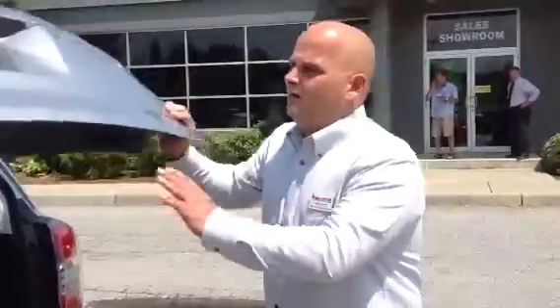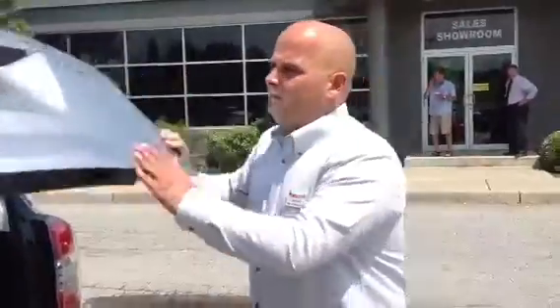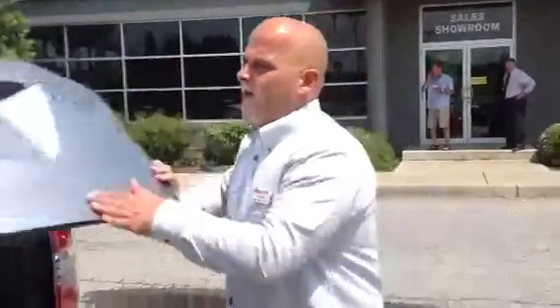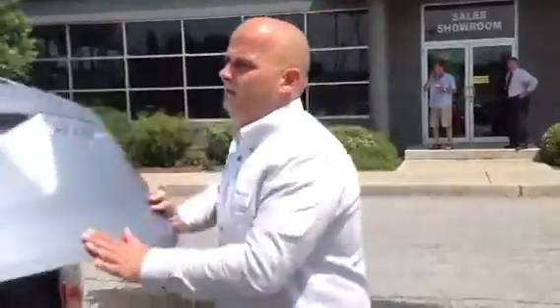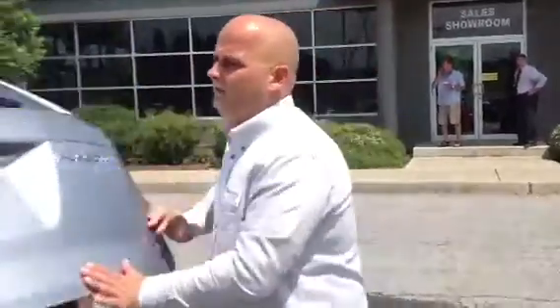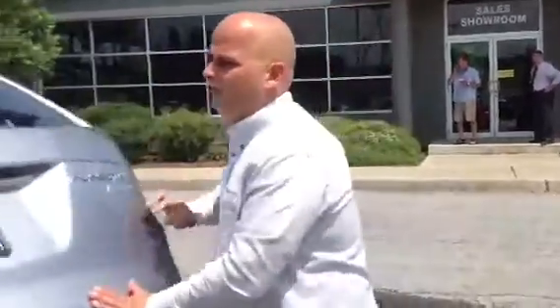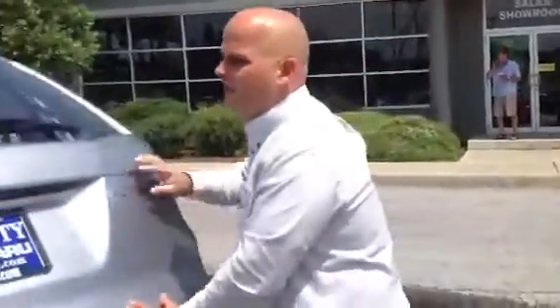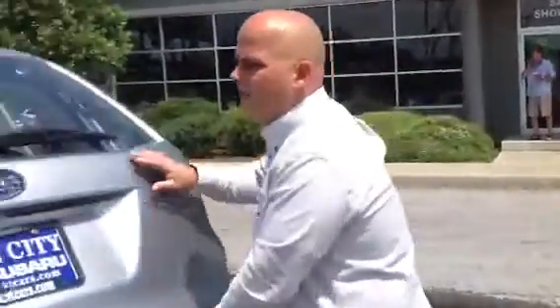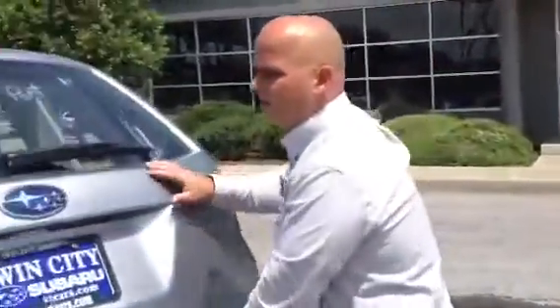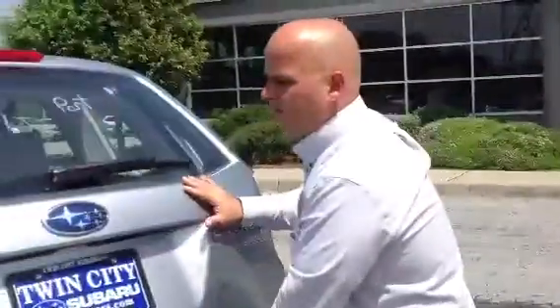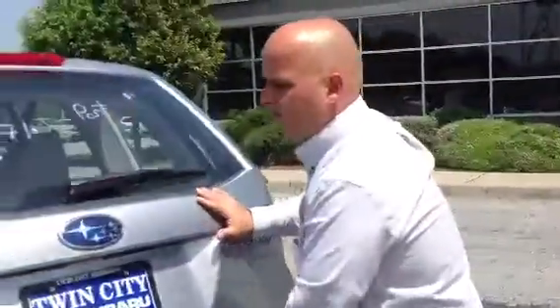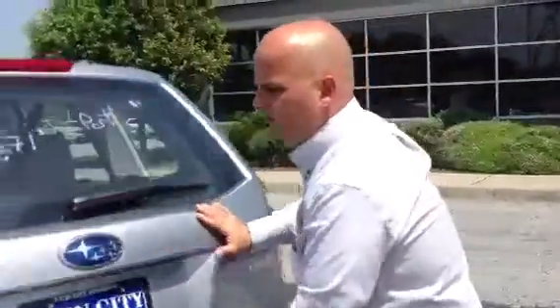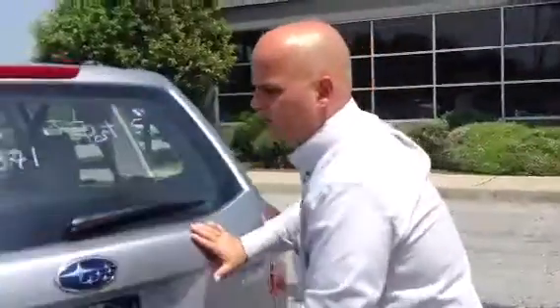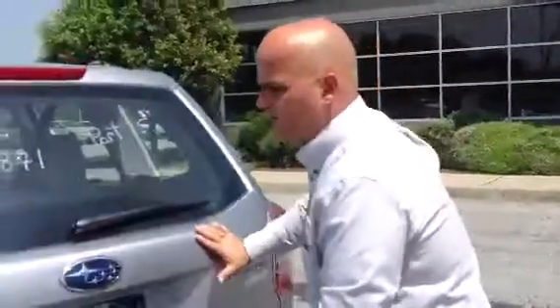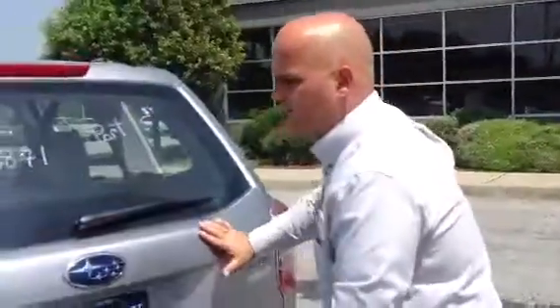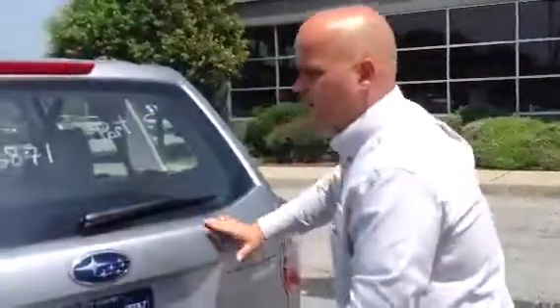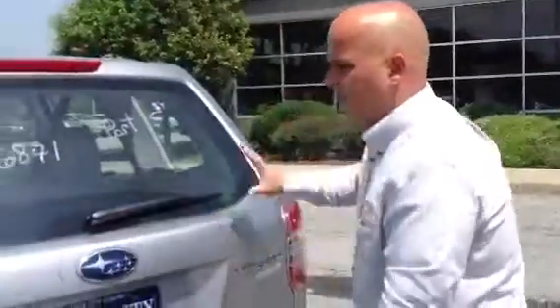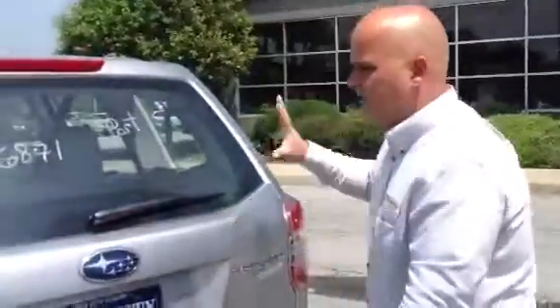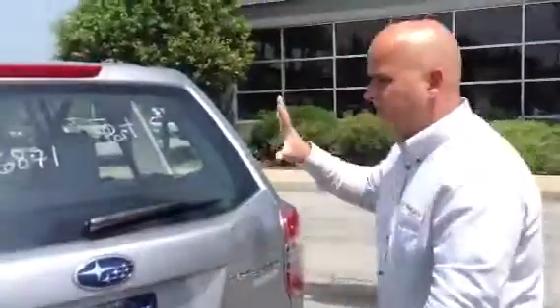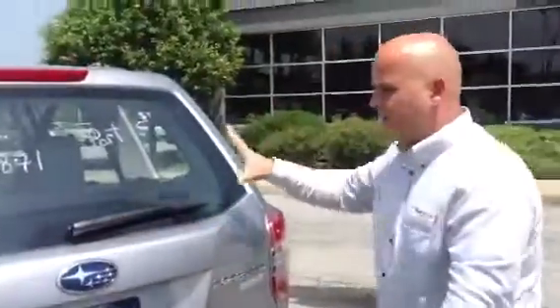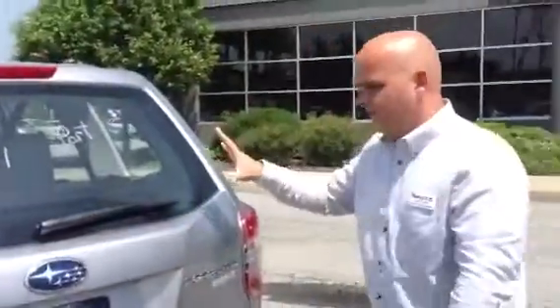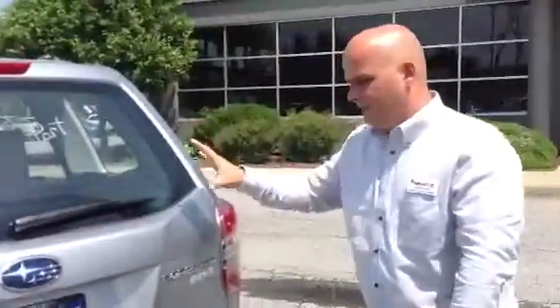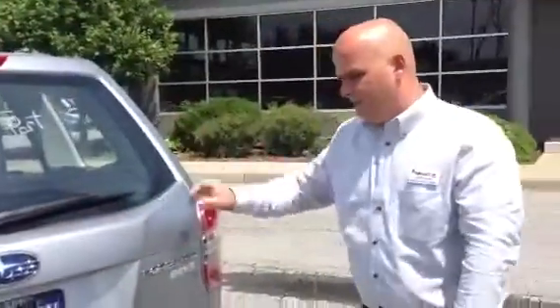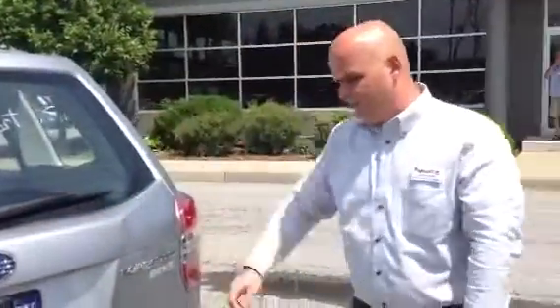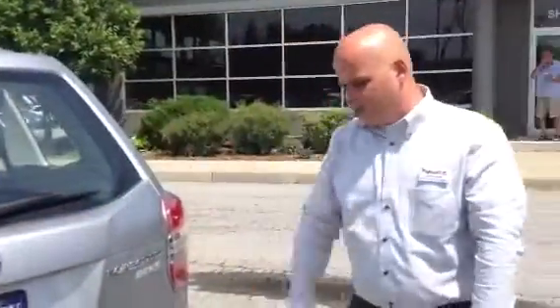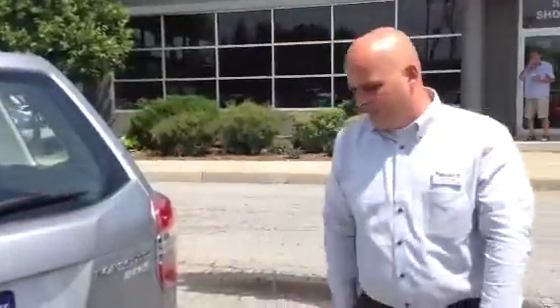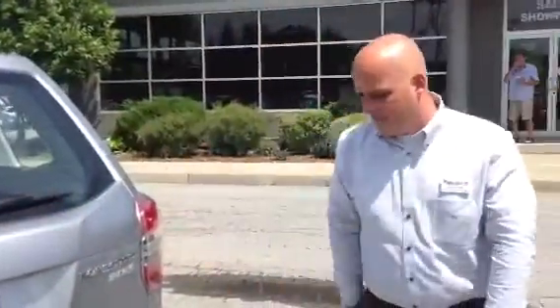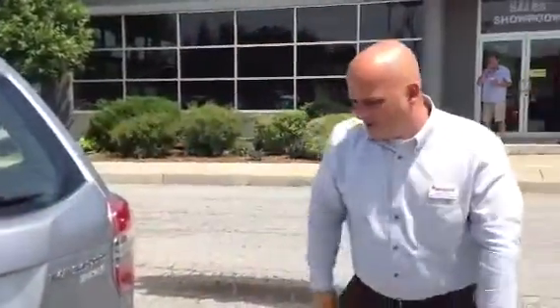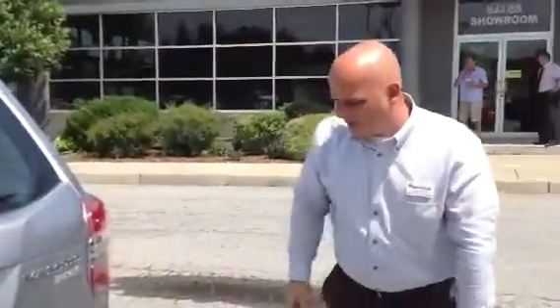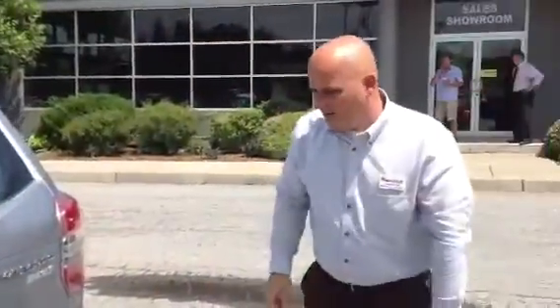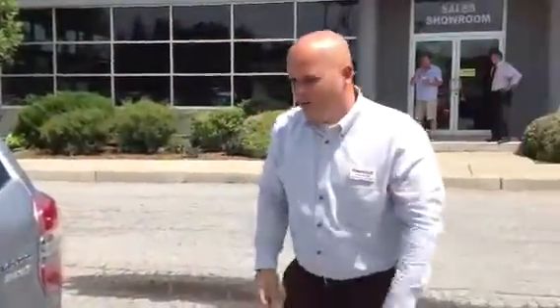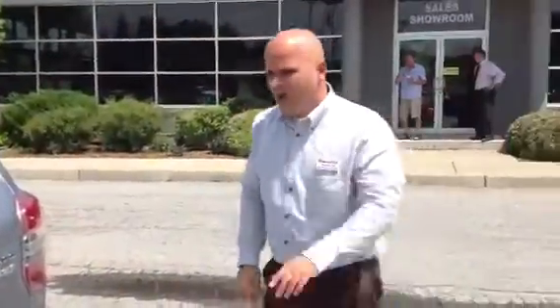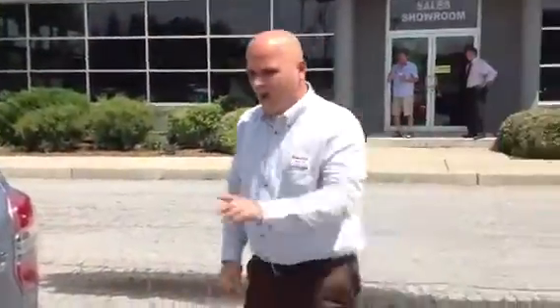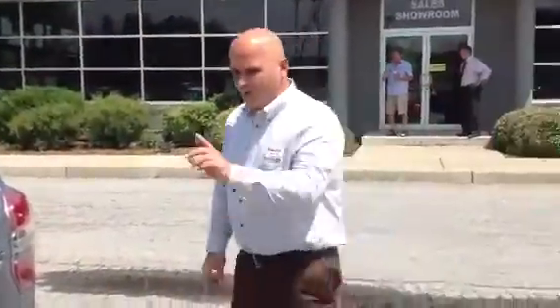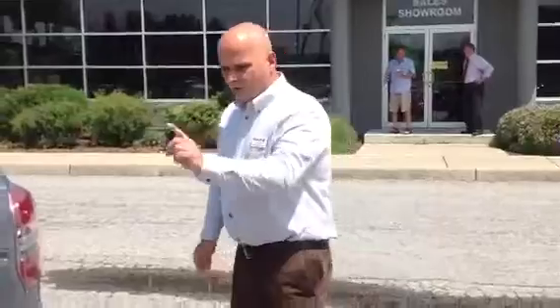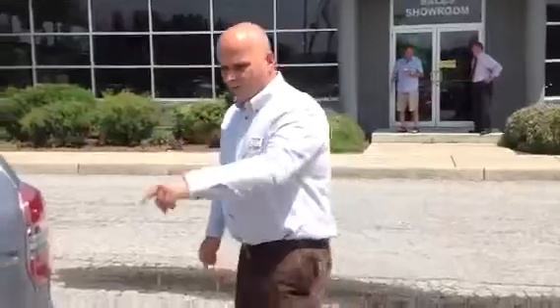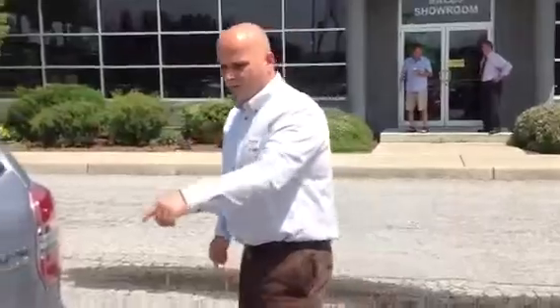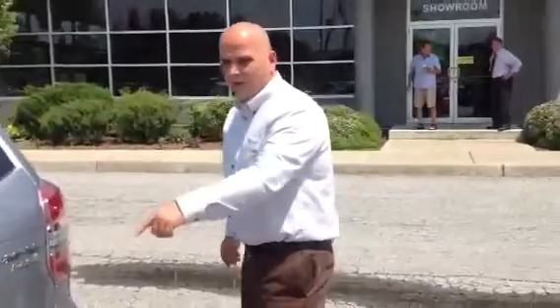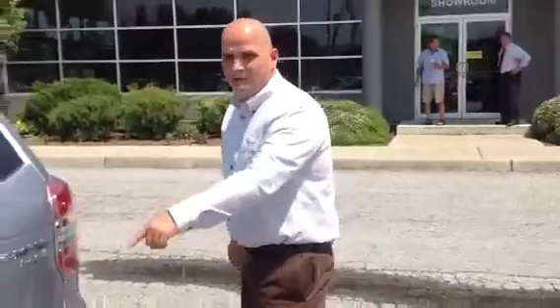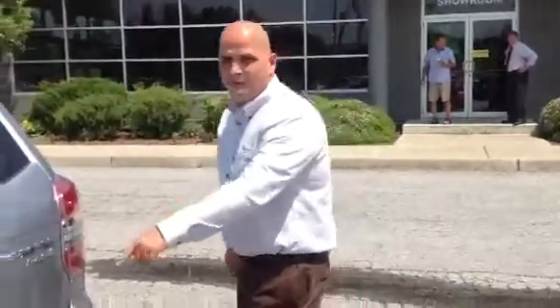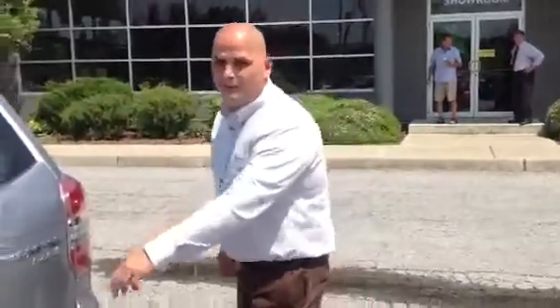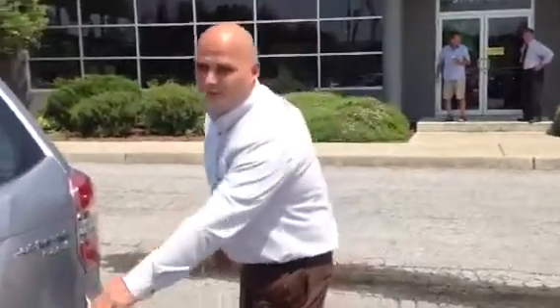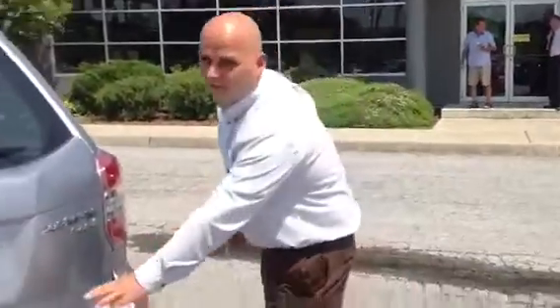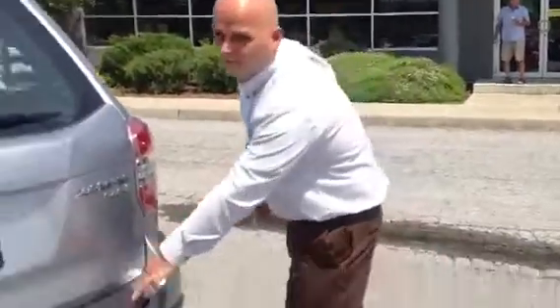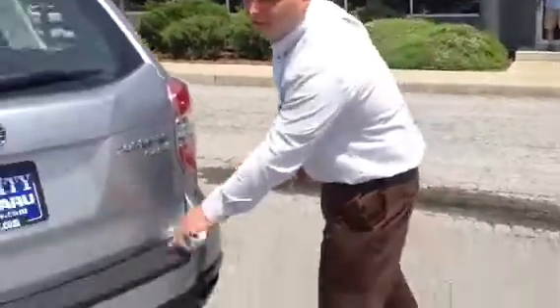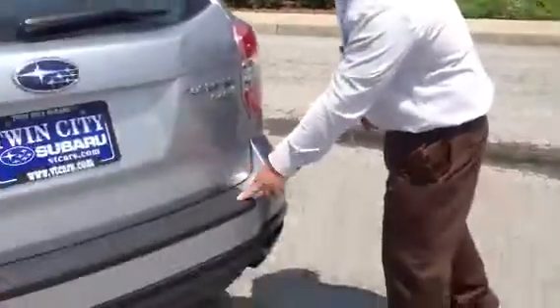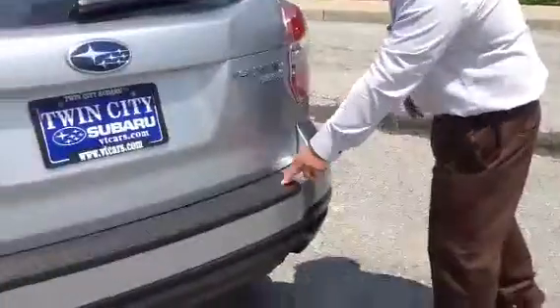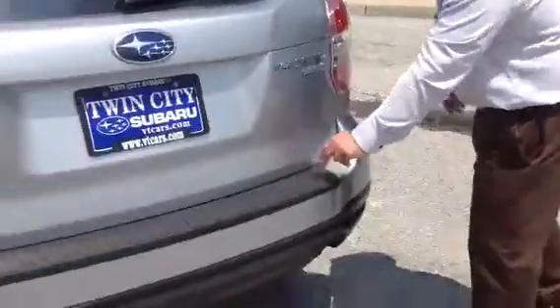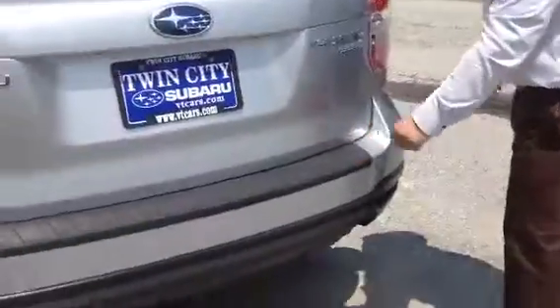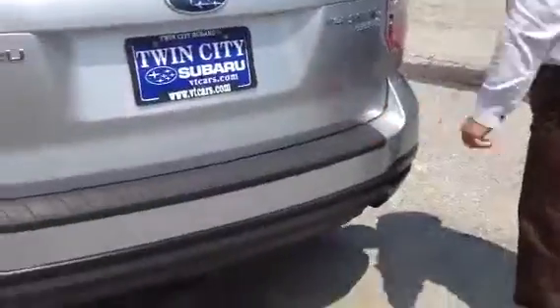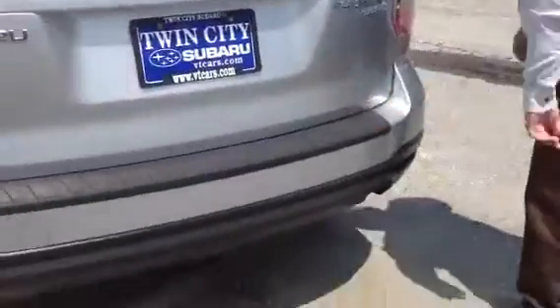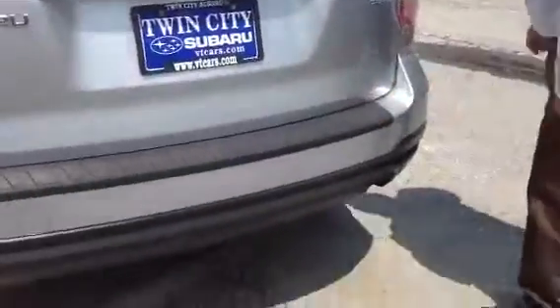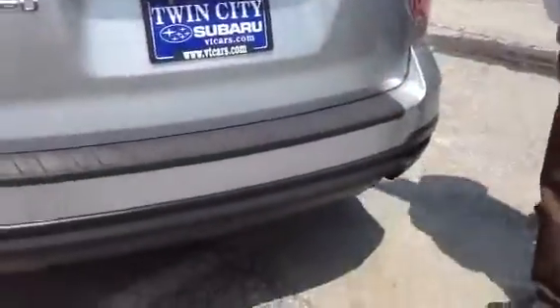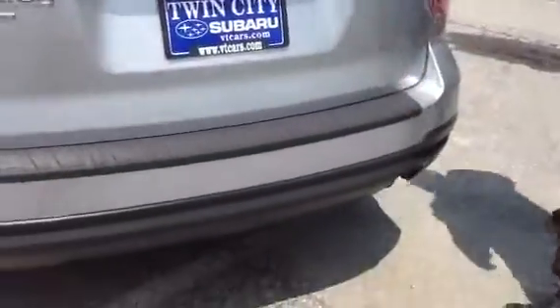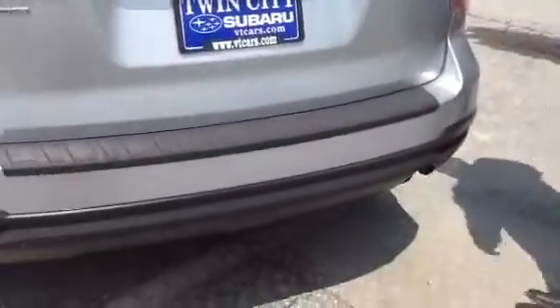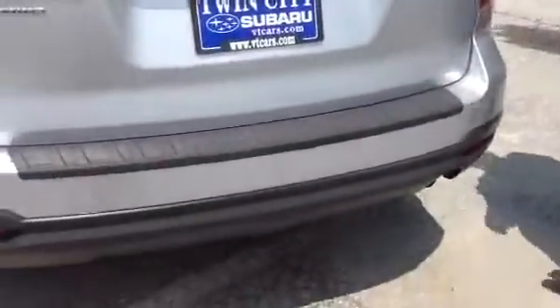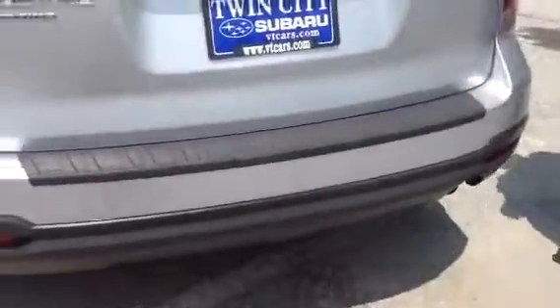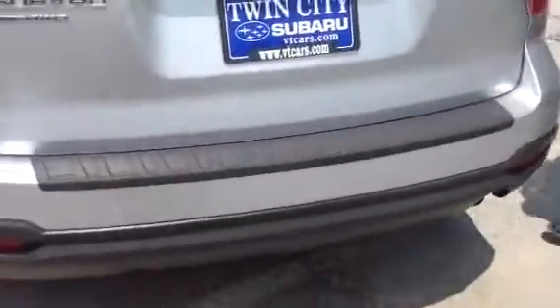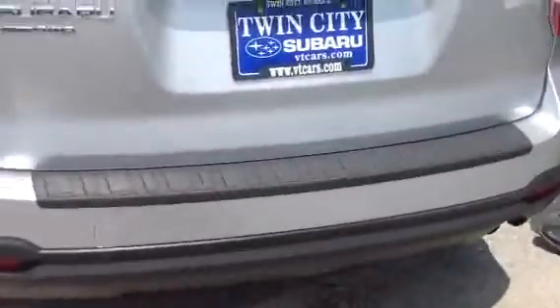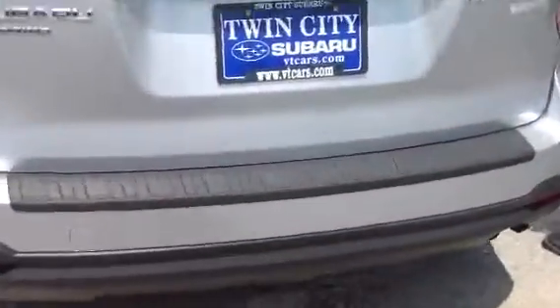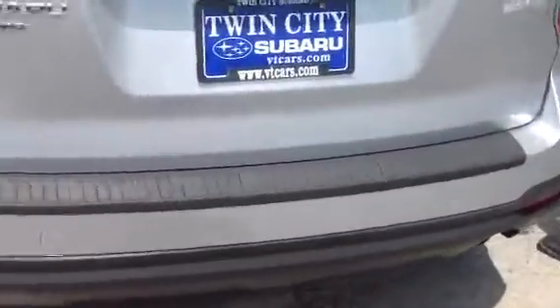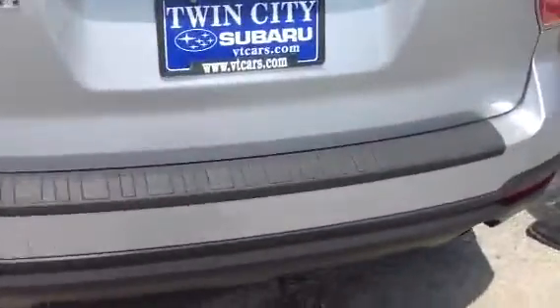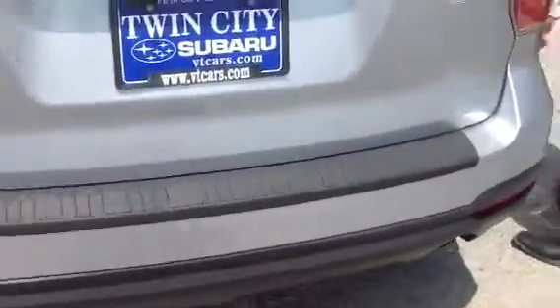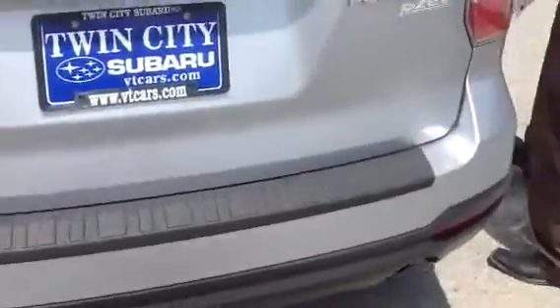Very easy to use, nice visibility in the back, rear bumper cover for a little bit of extra protection.